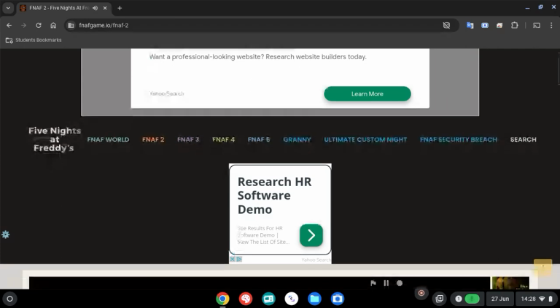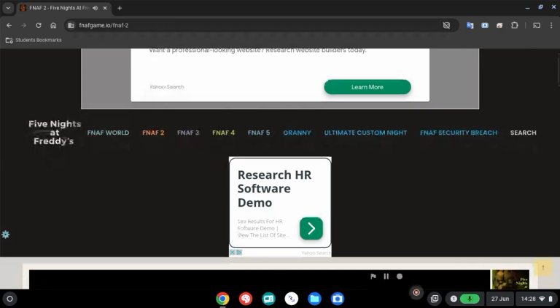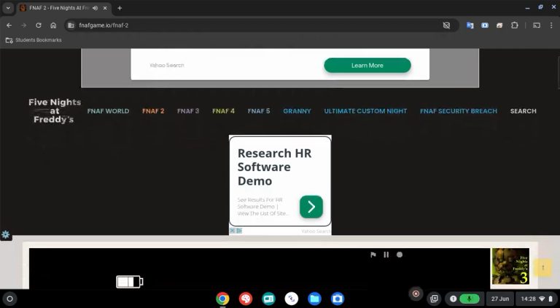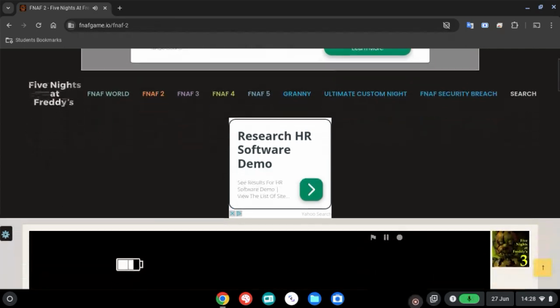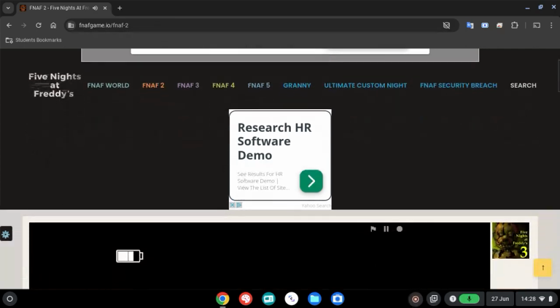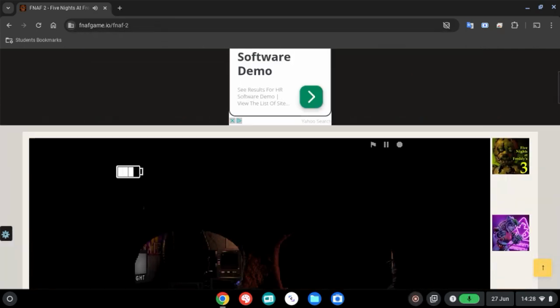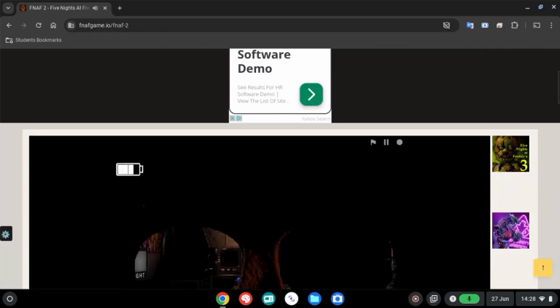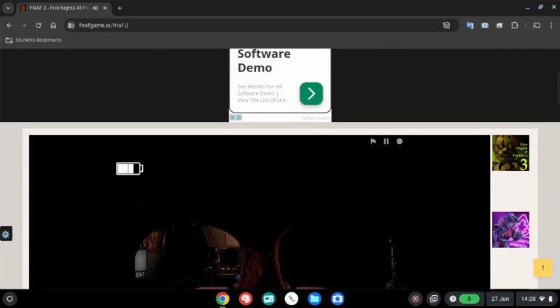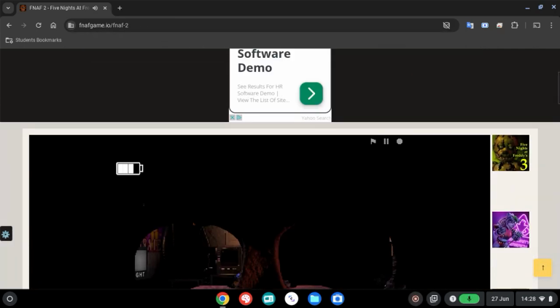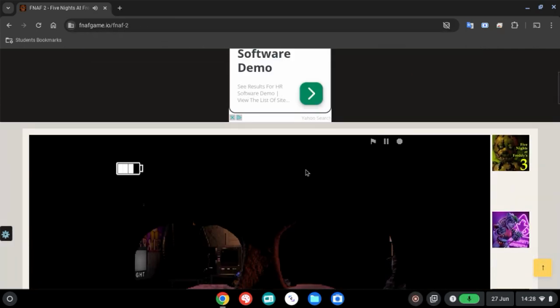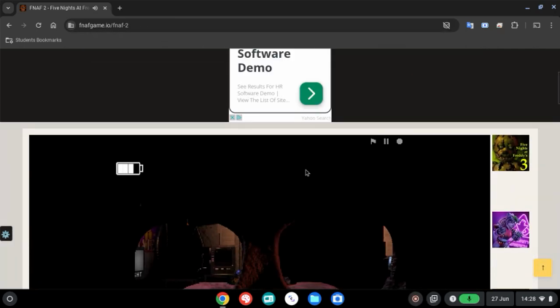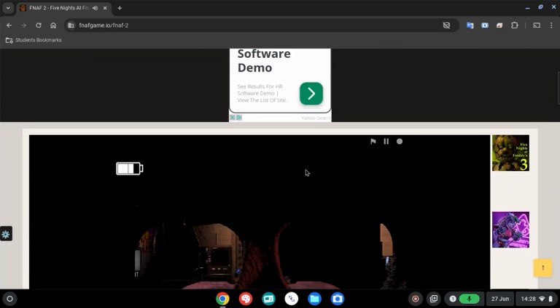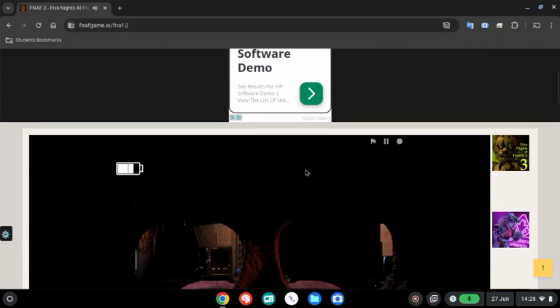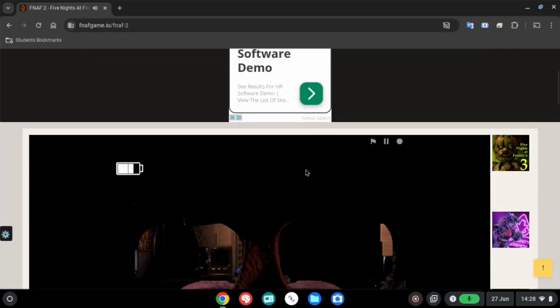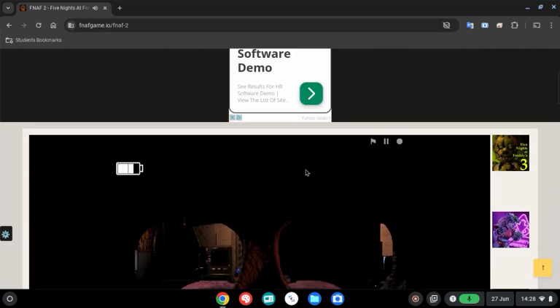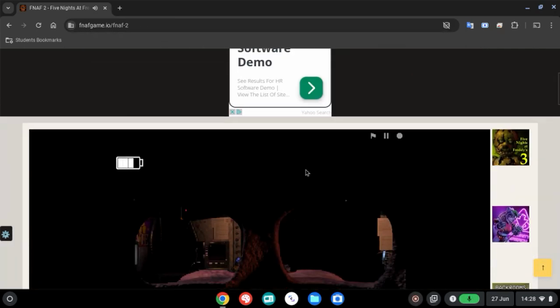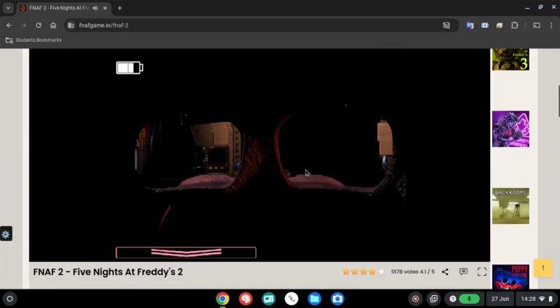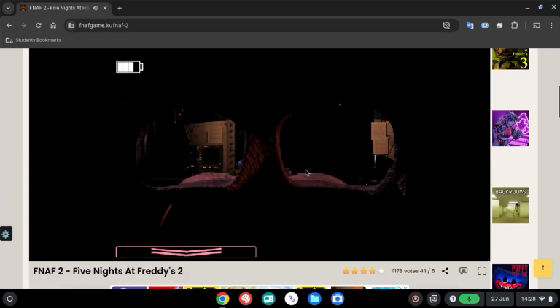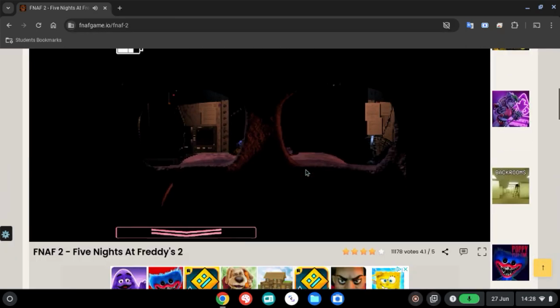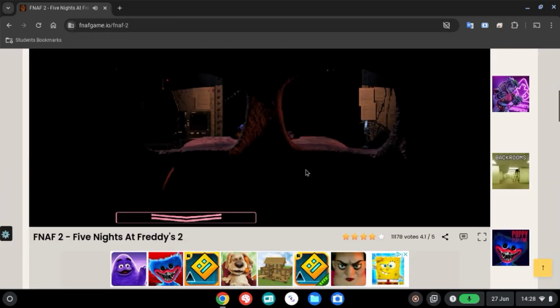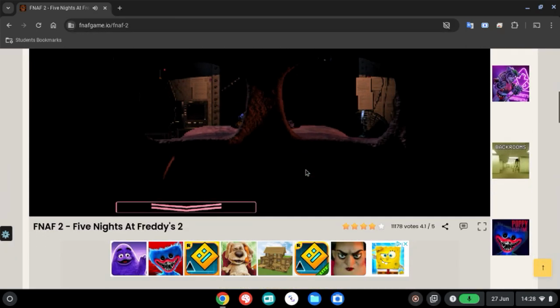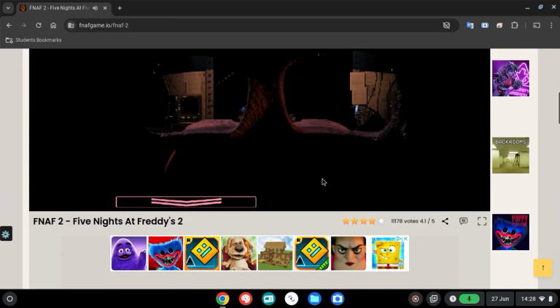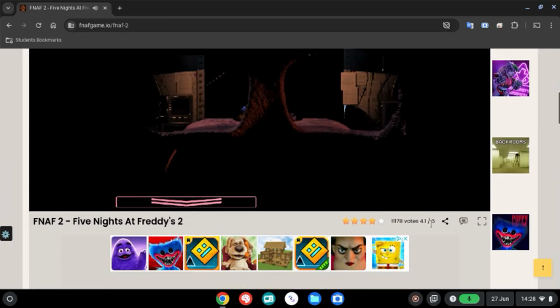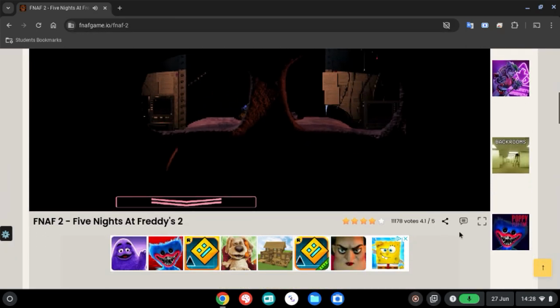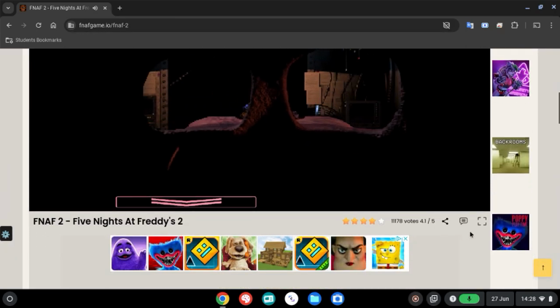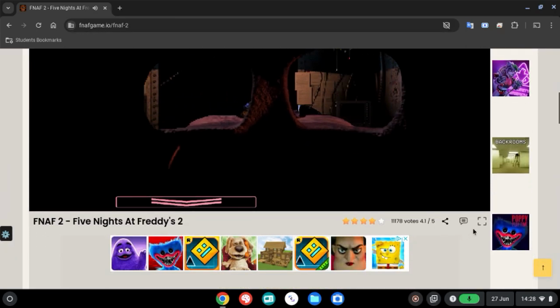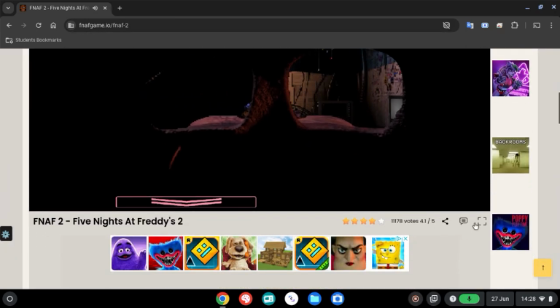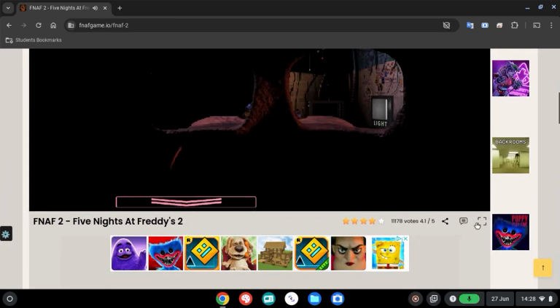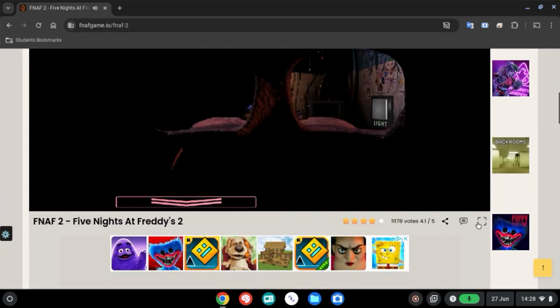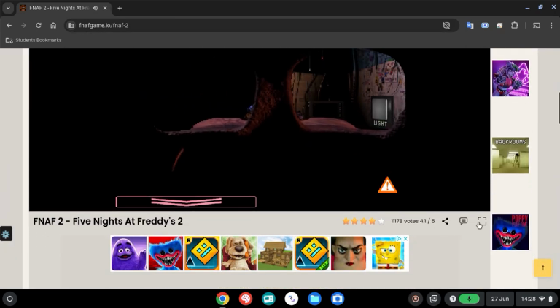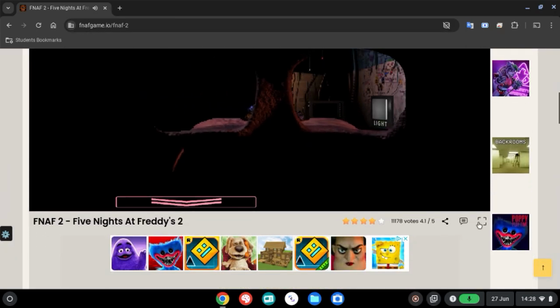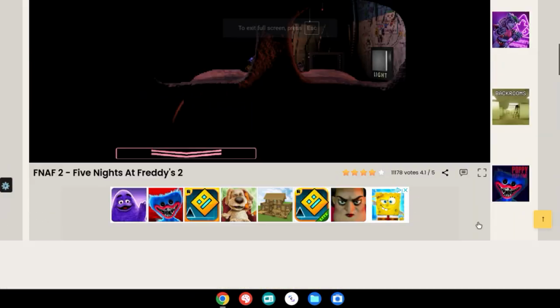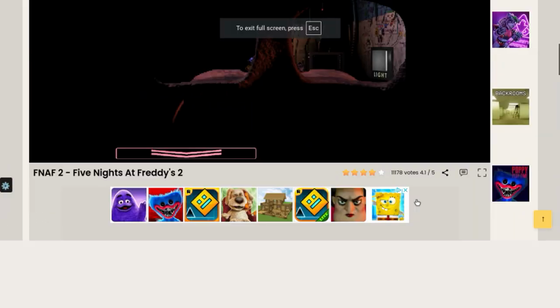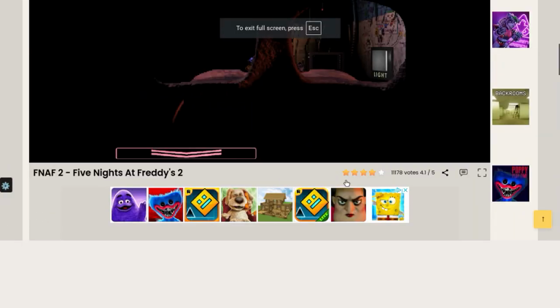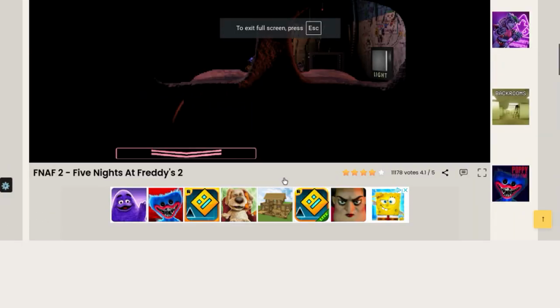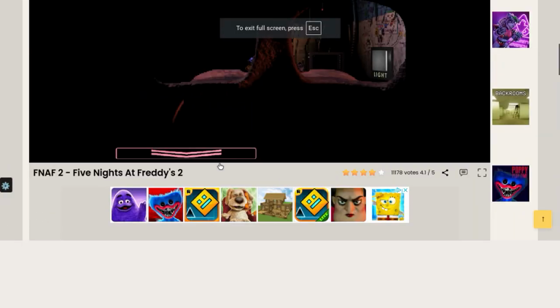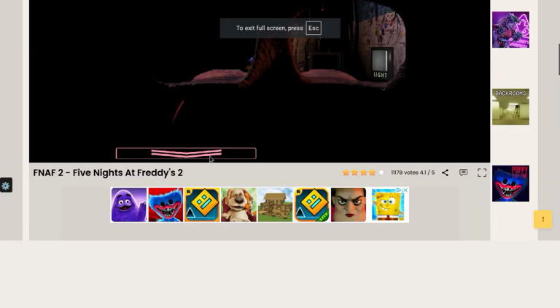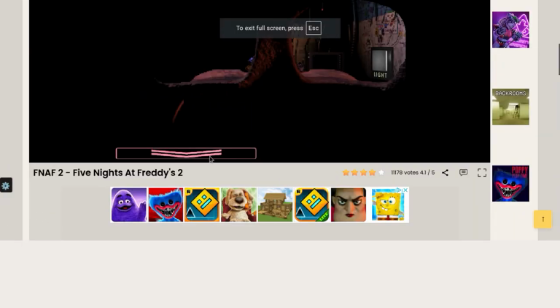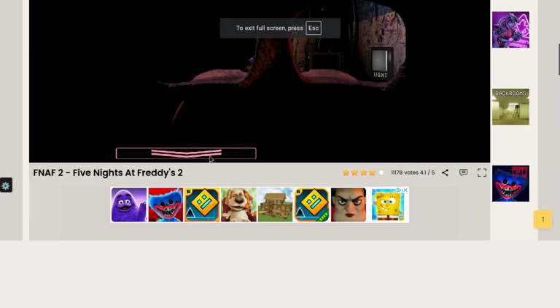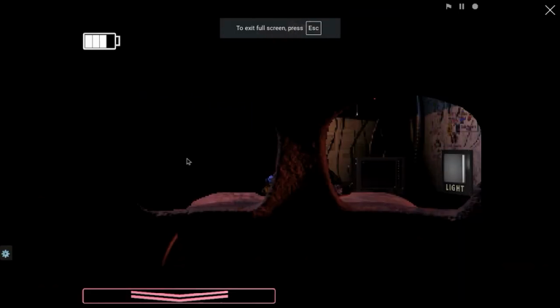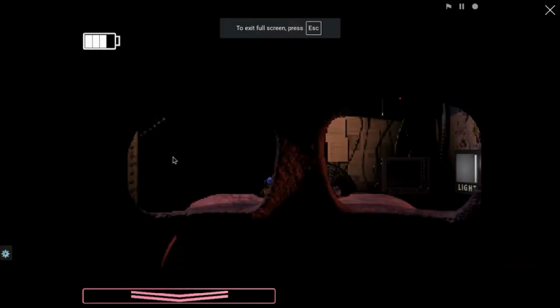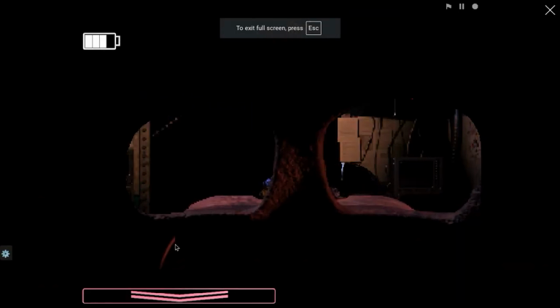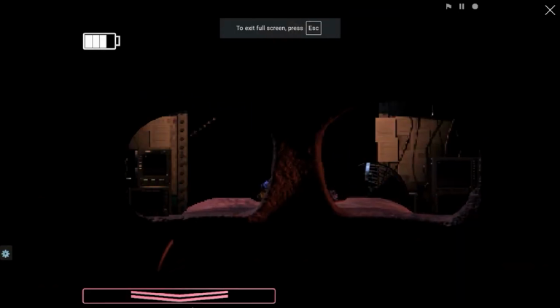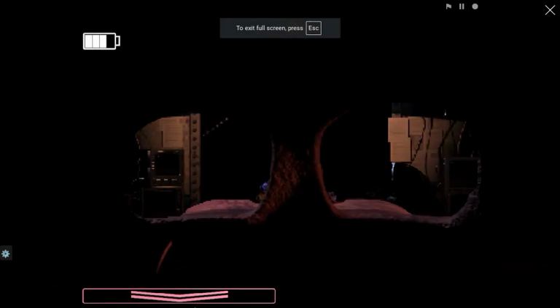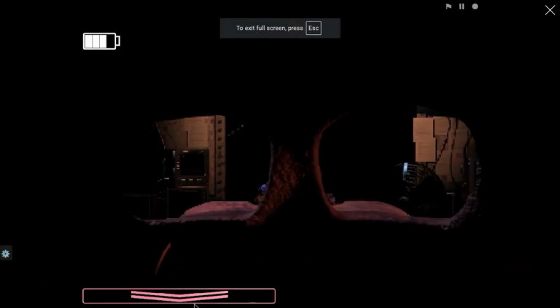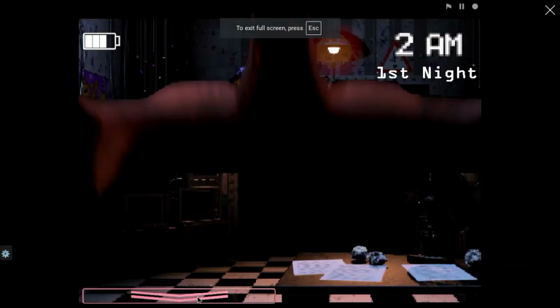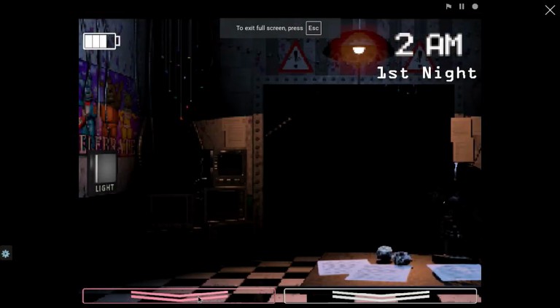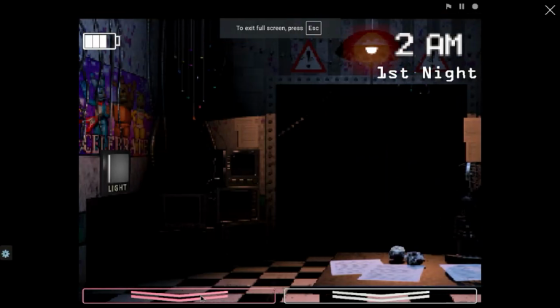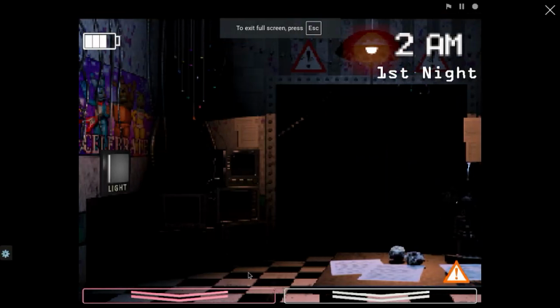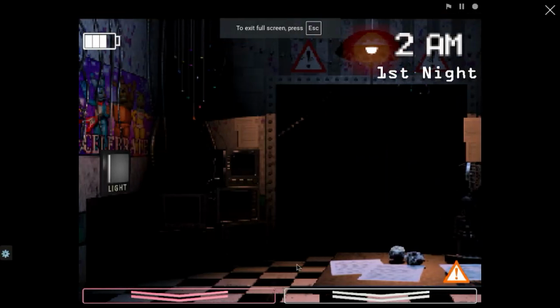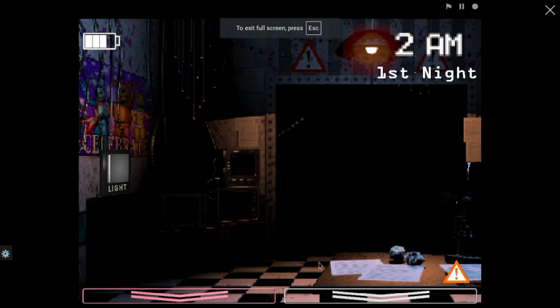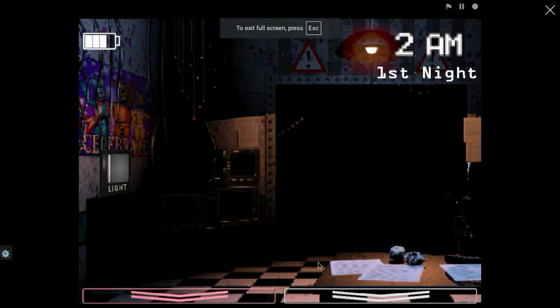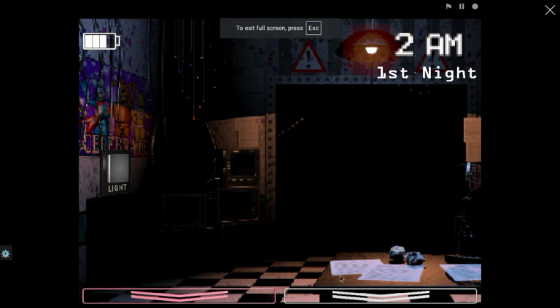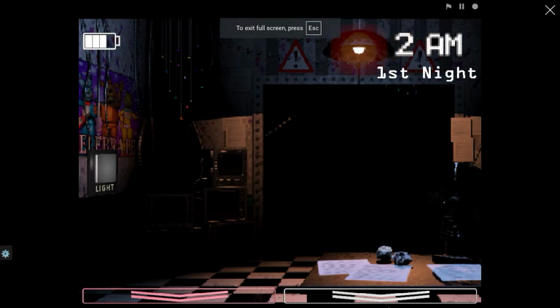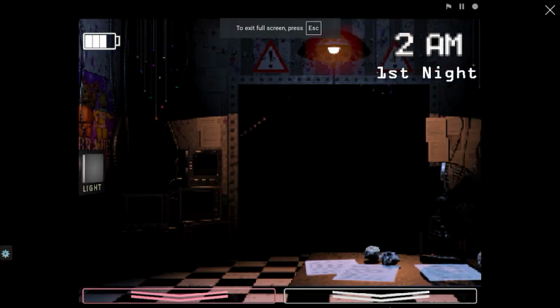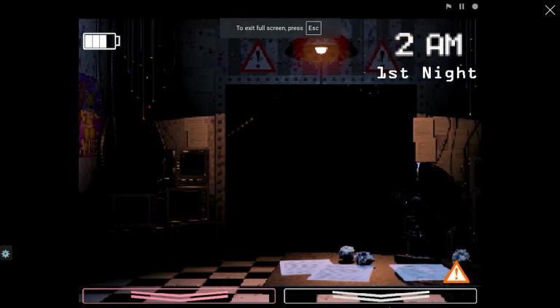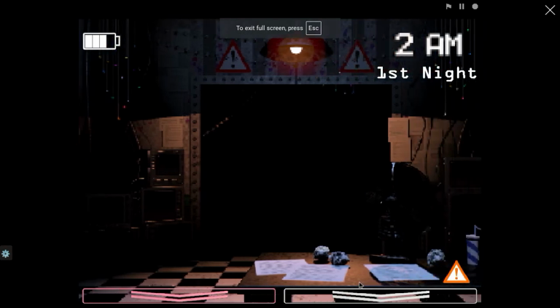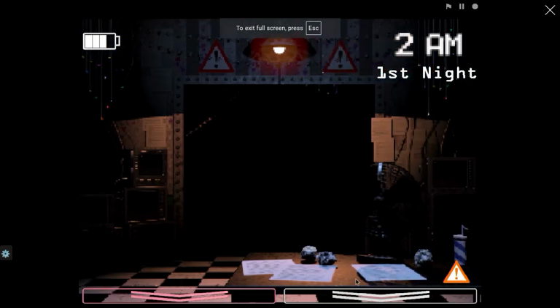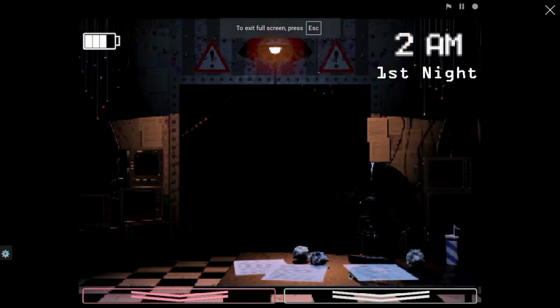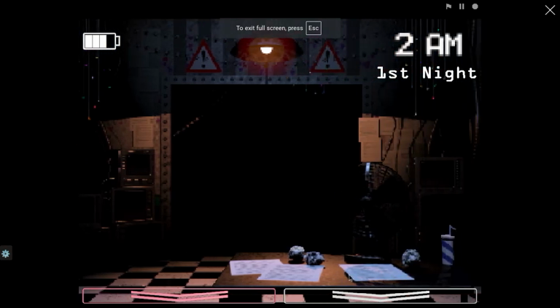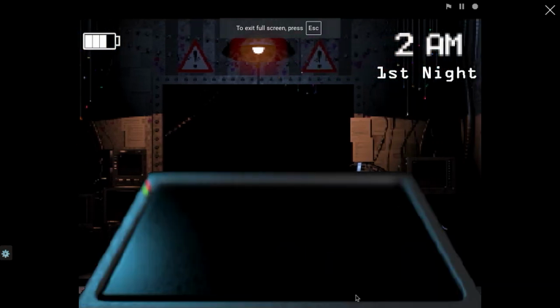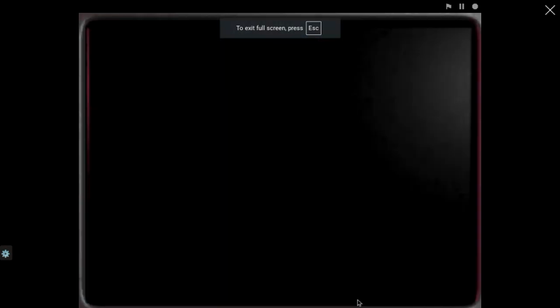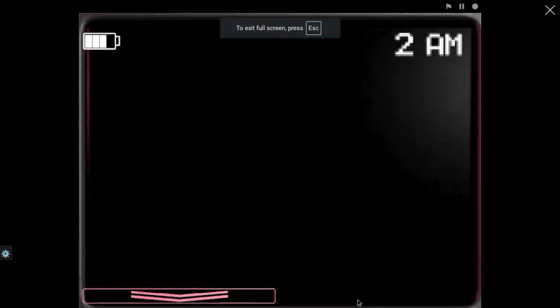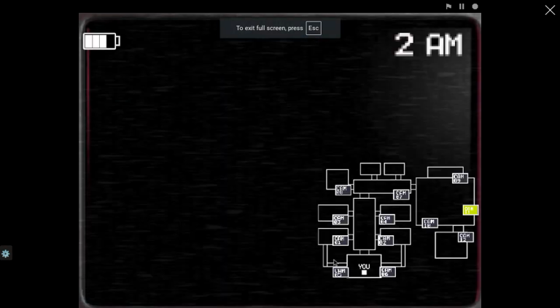Guys, welcome back to another vid. Oh crap, we're still playing — I need to wind up the music box. Oh no, I'm dead.